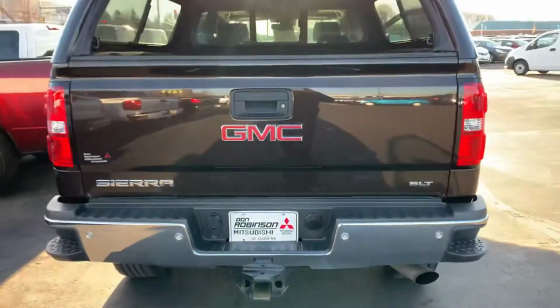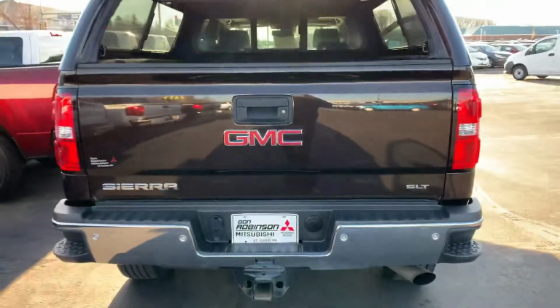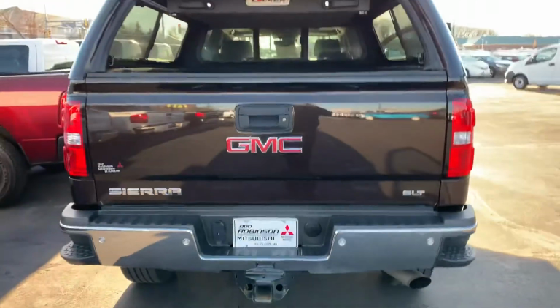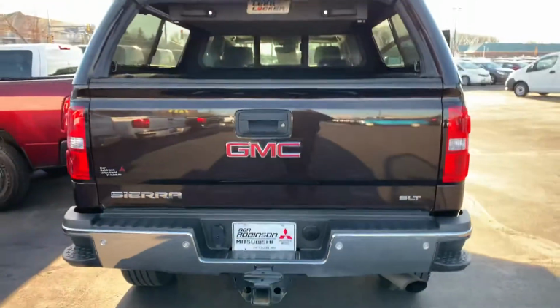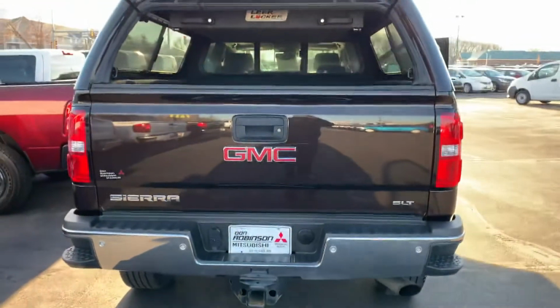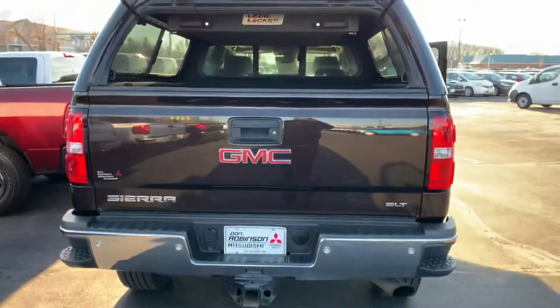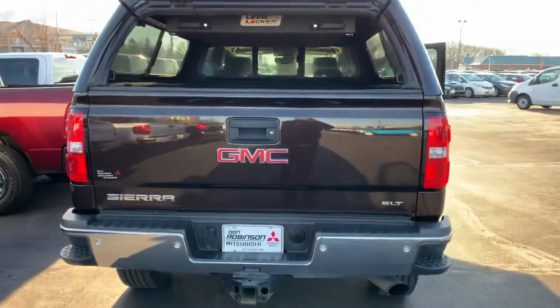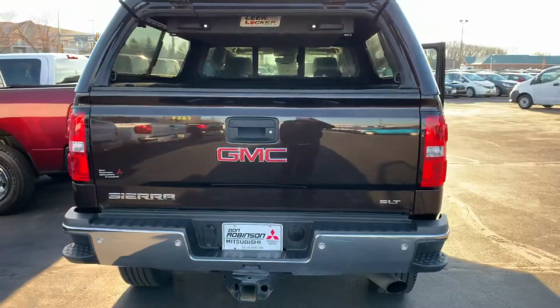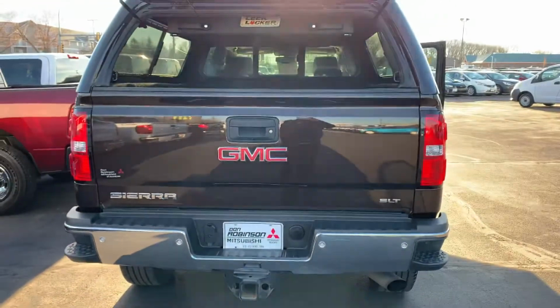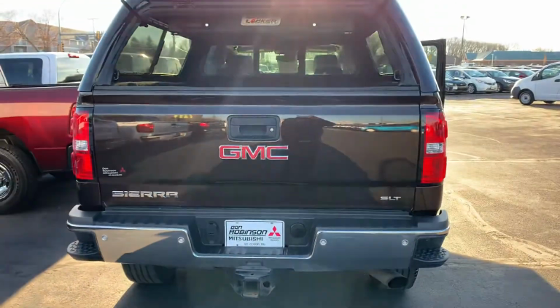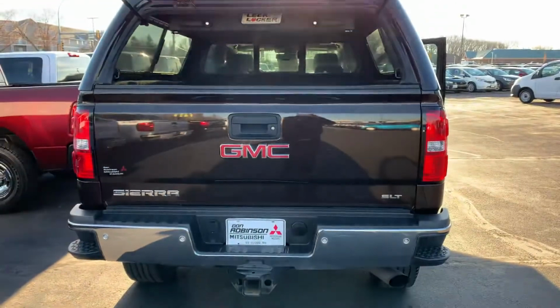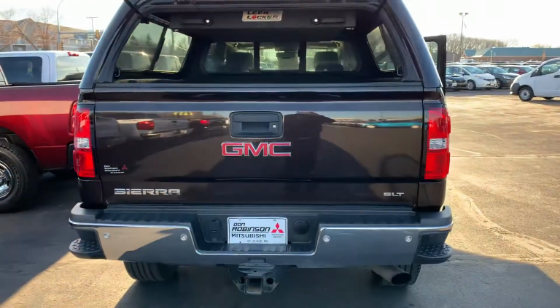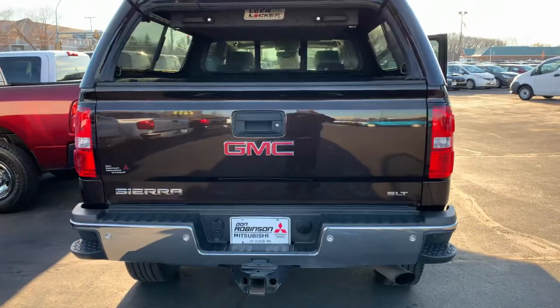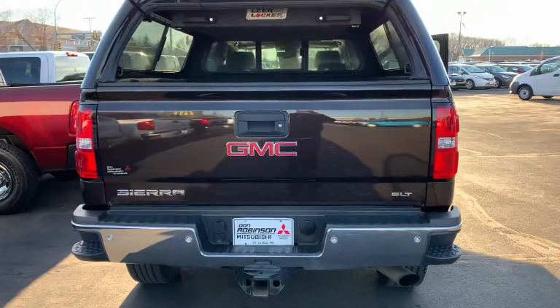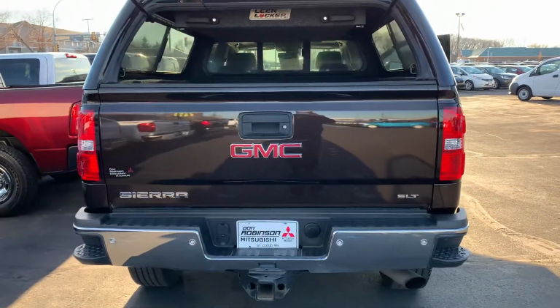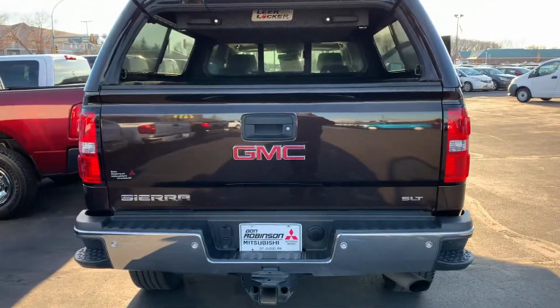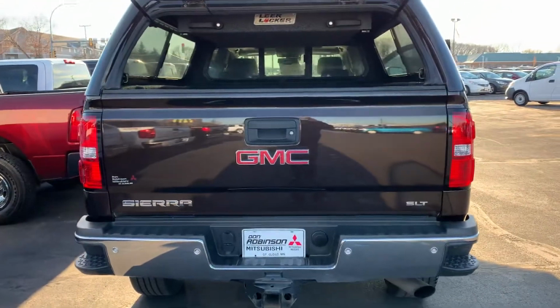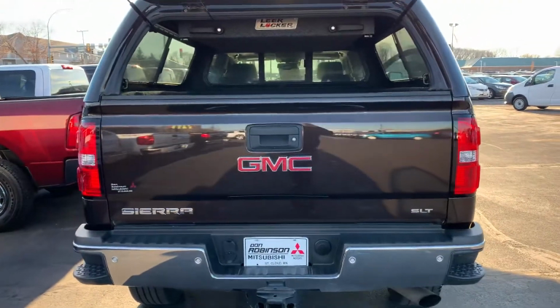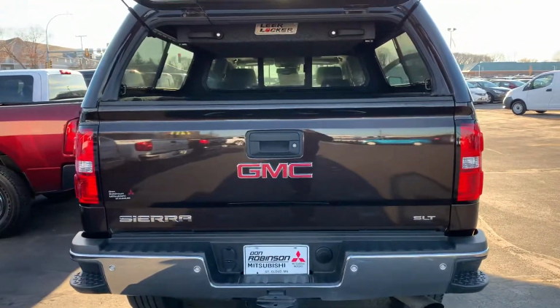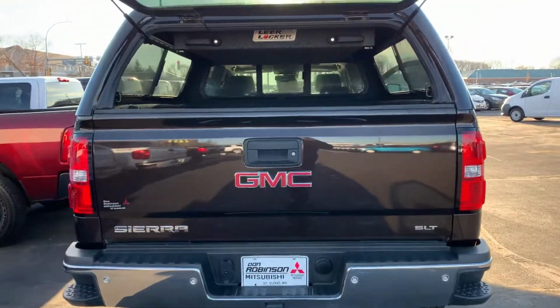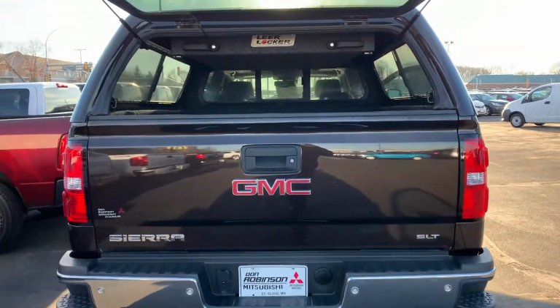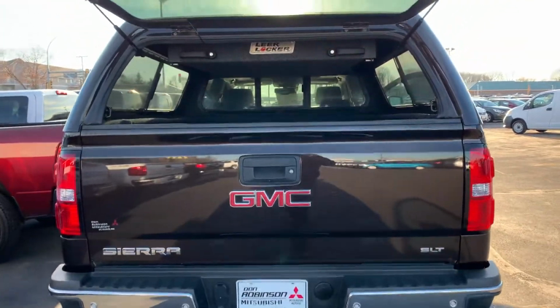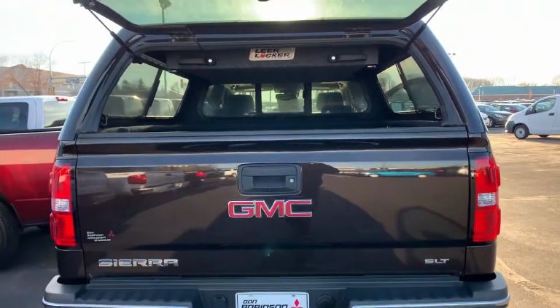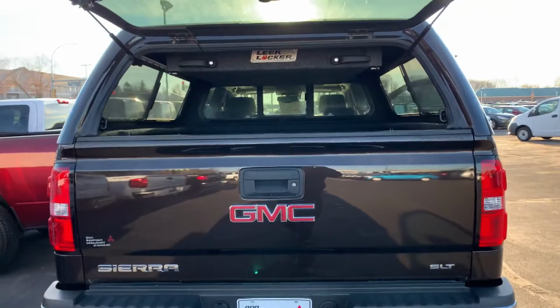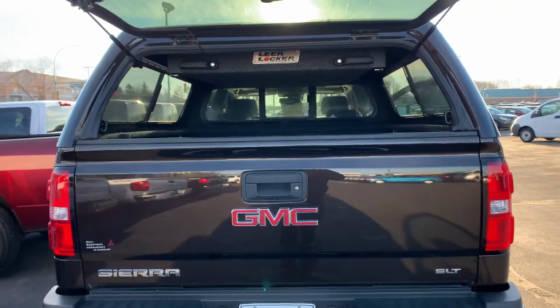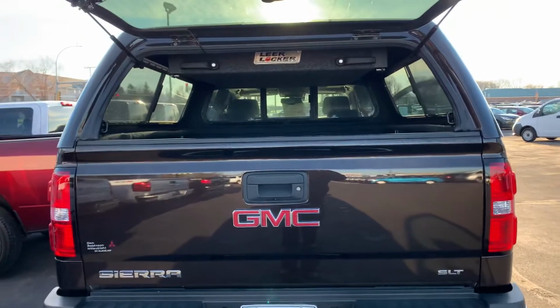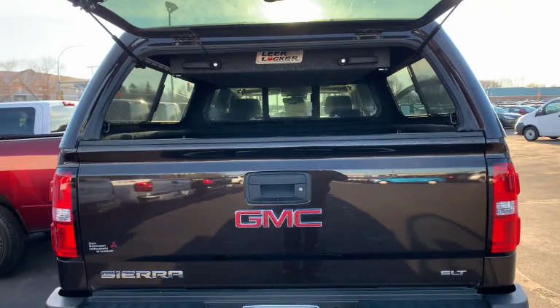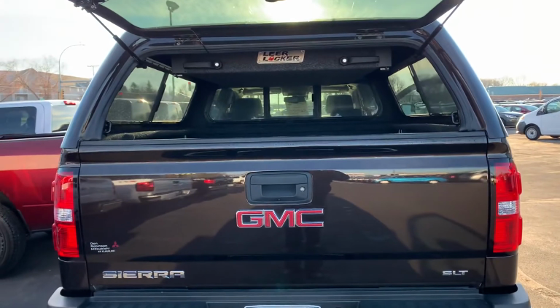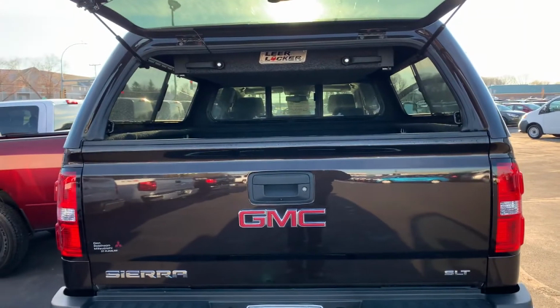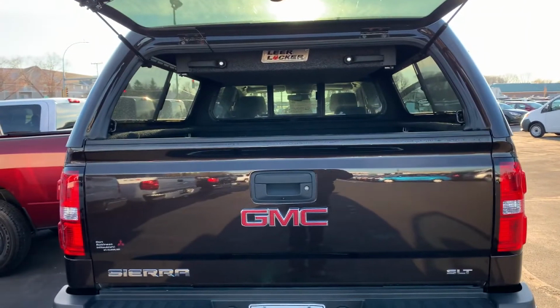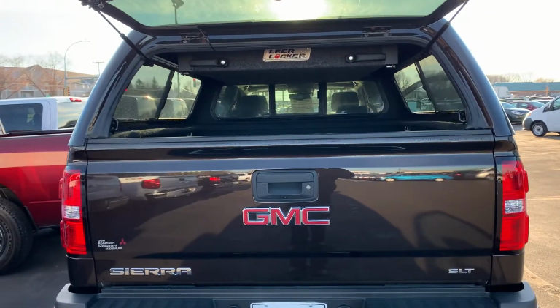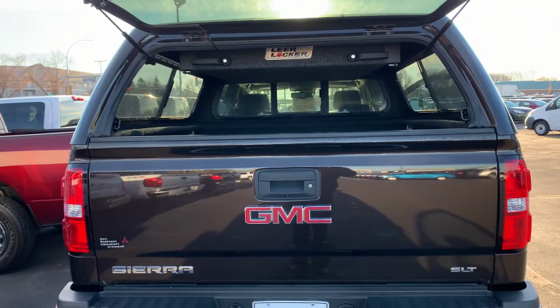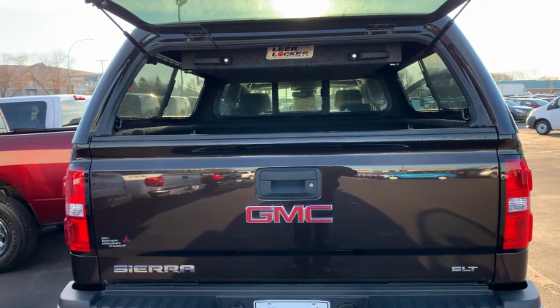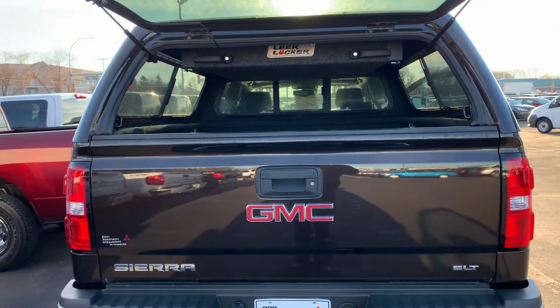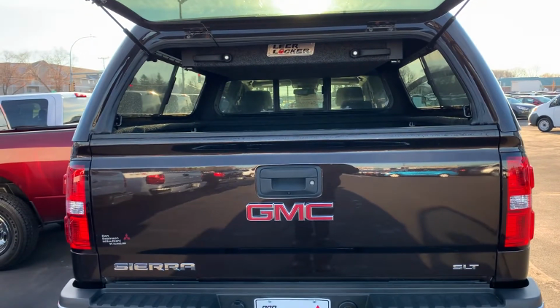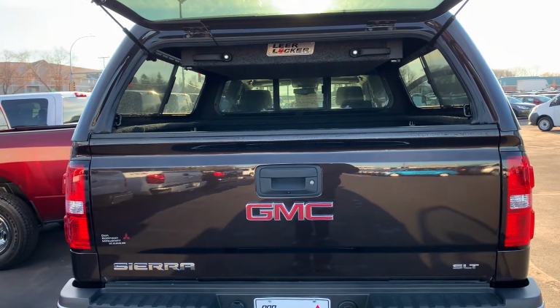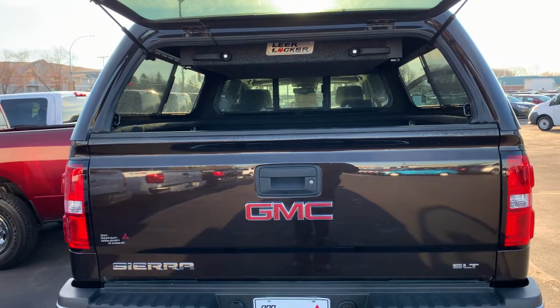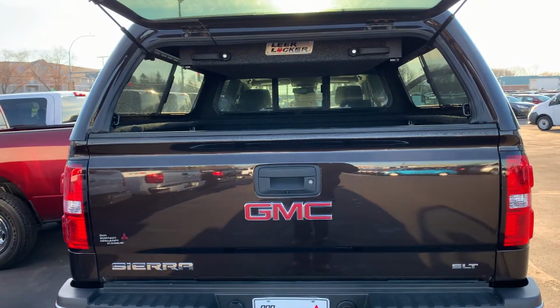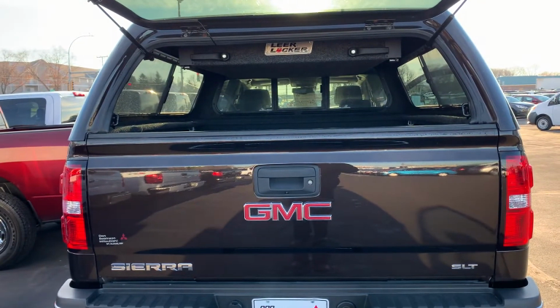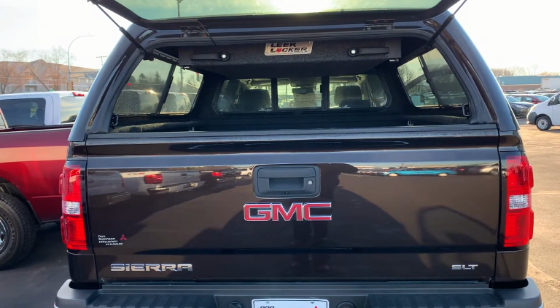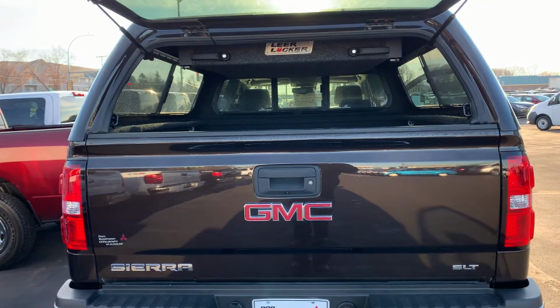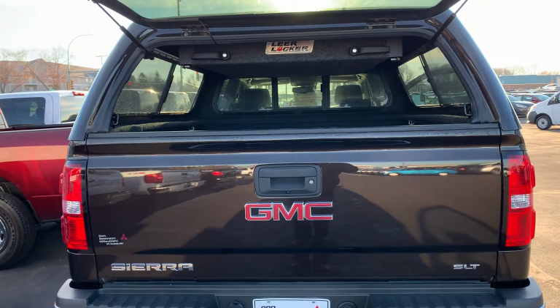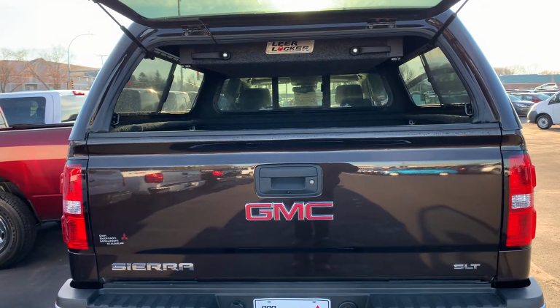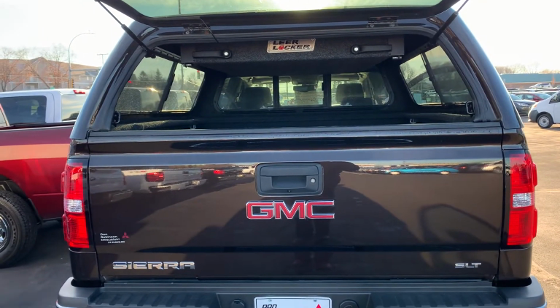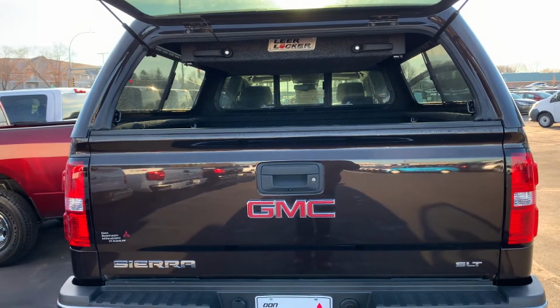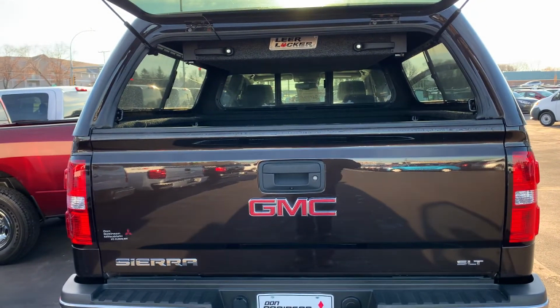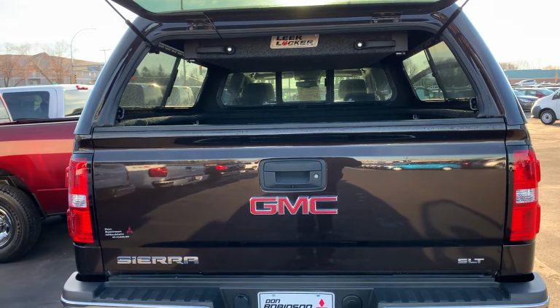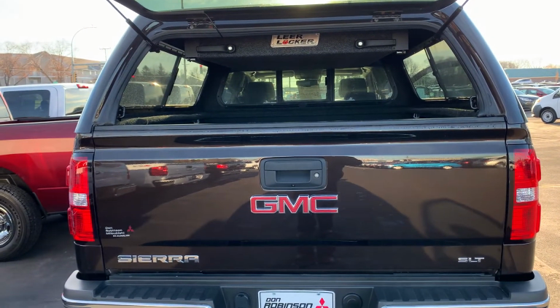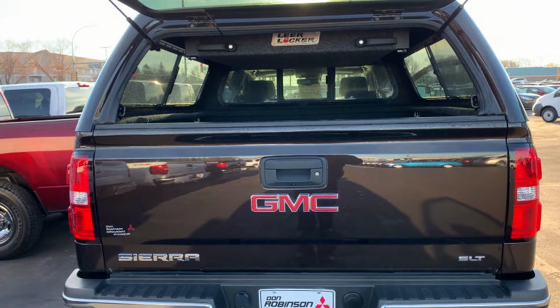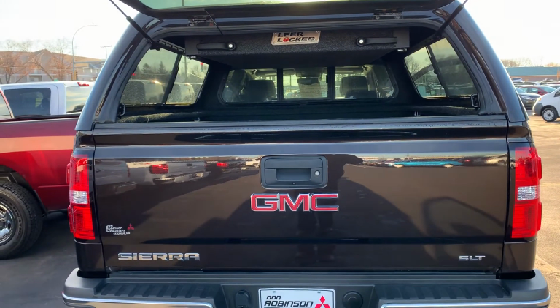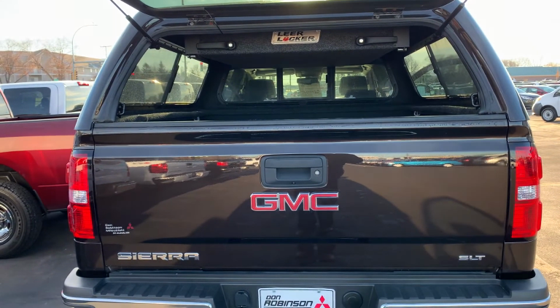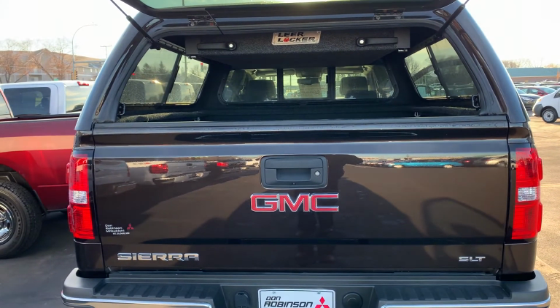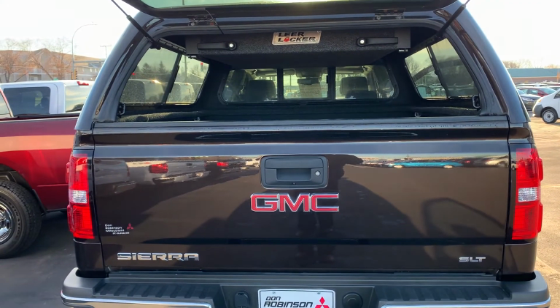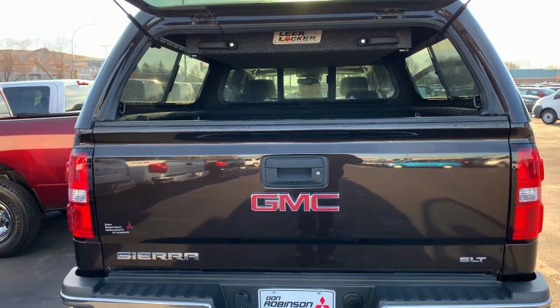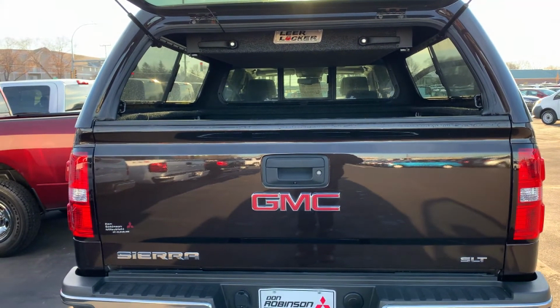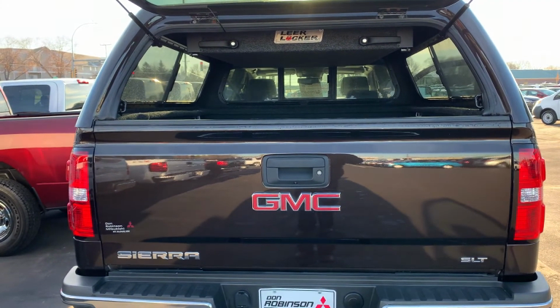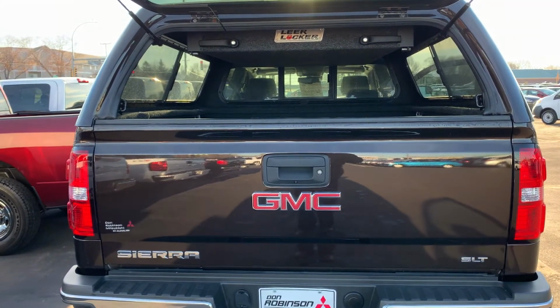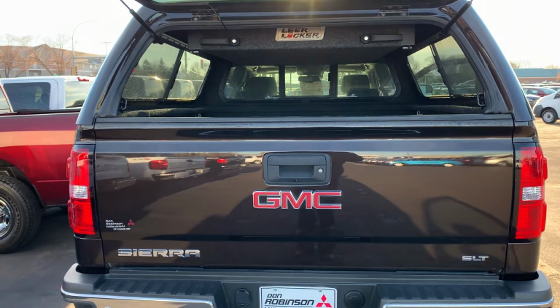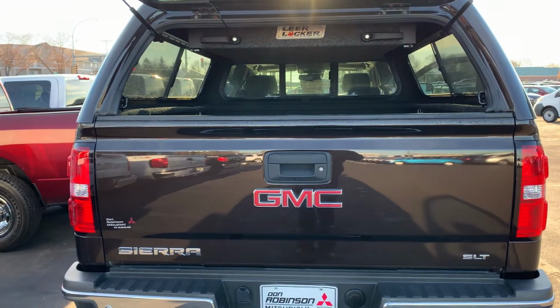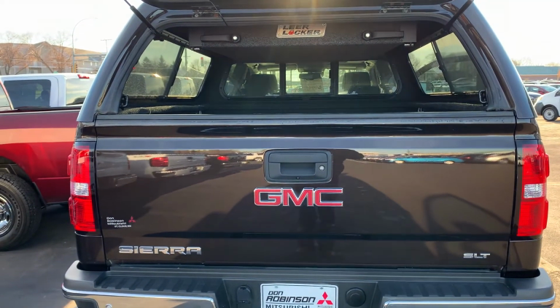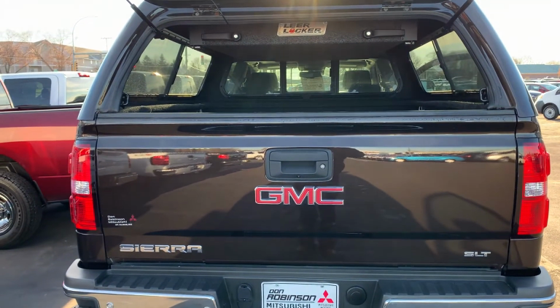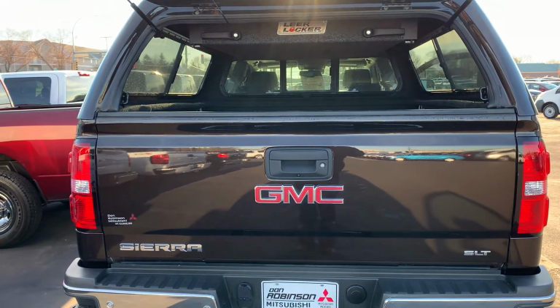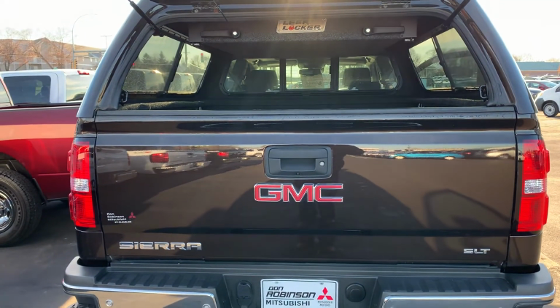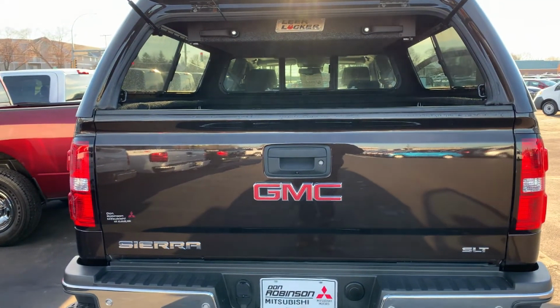Come on by. See why your friends and families are buying their cars at Don Robinson Mitsubishi. Only in St. Cloud, Minnesota.